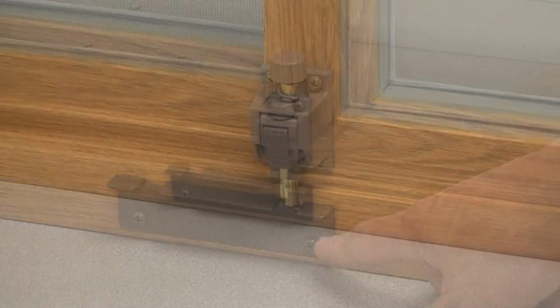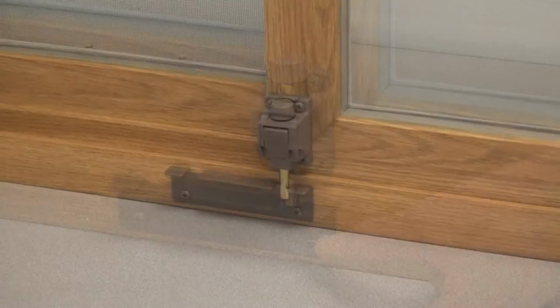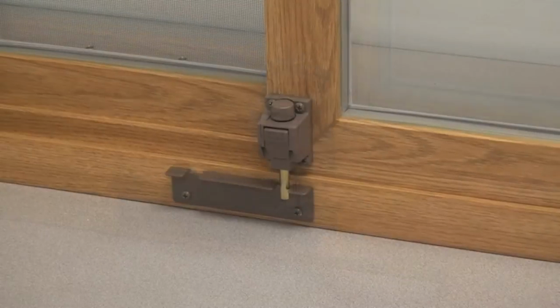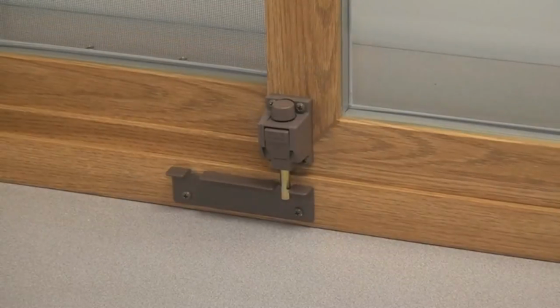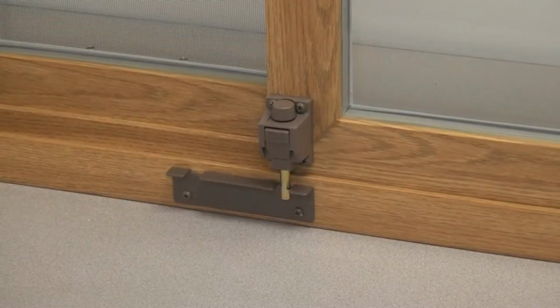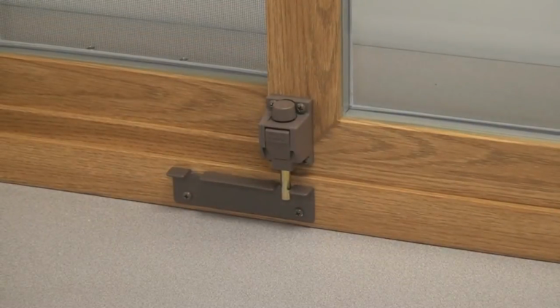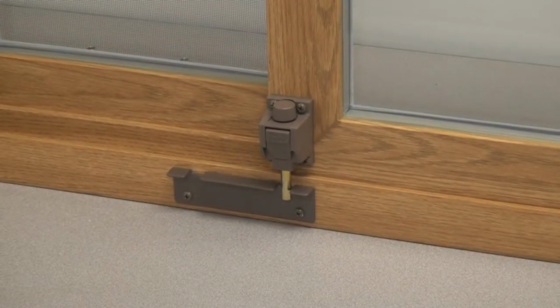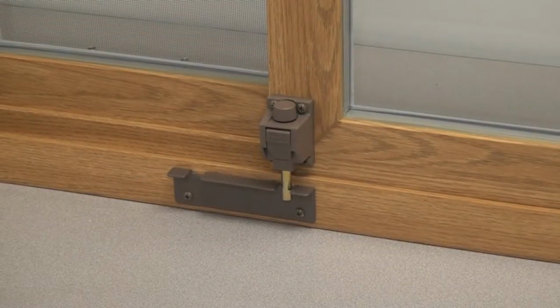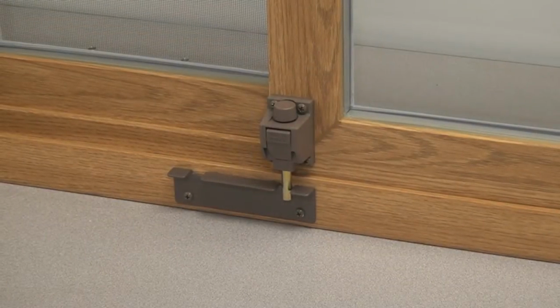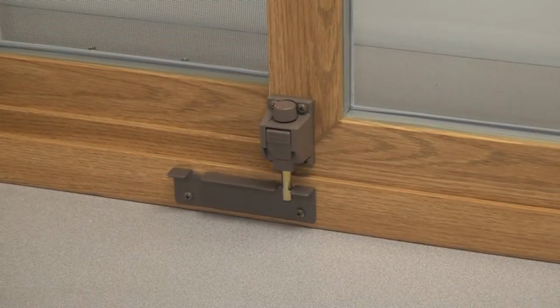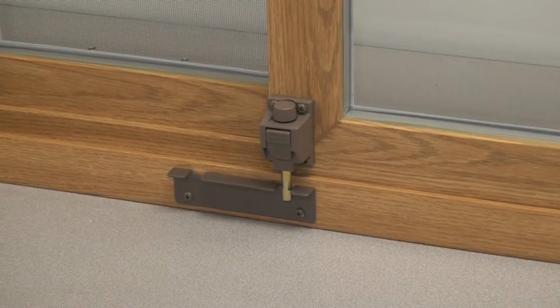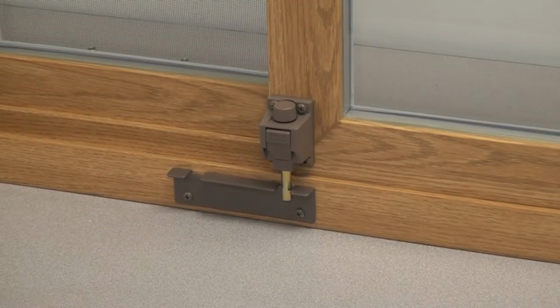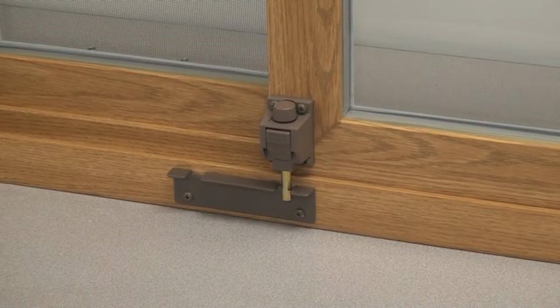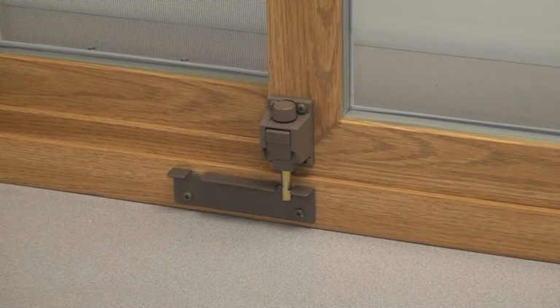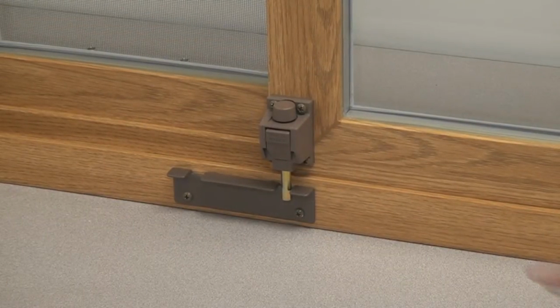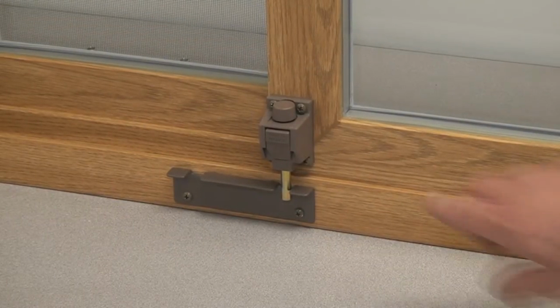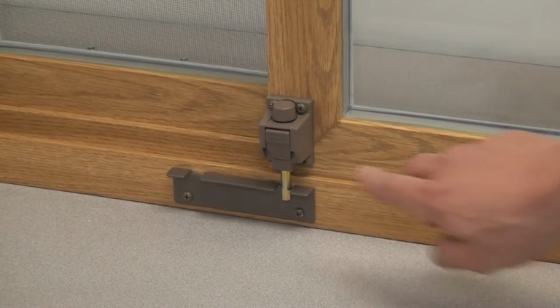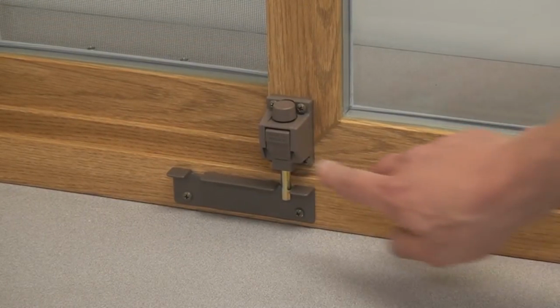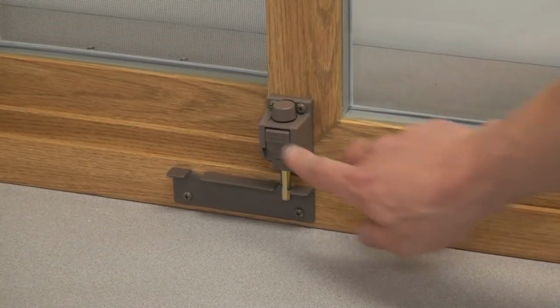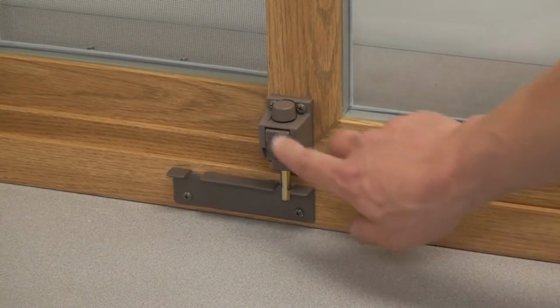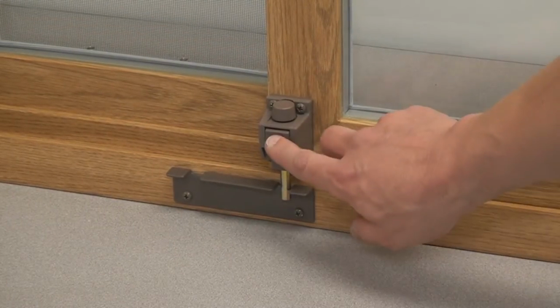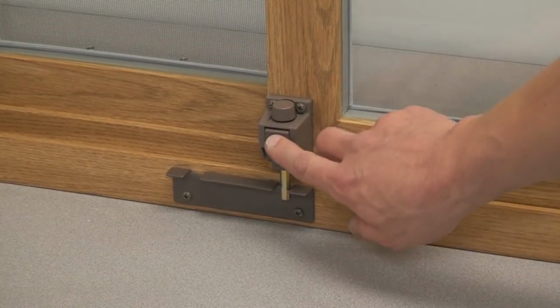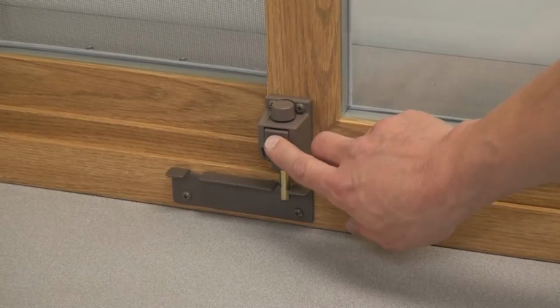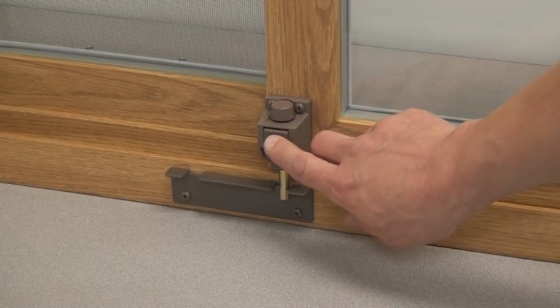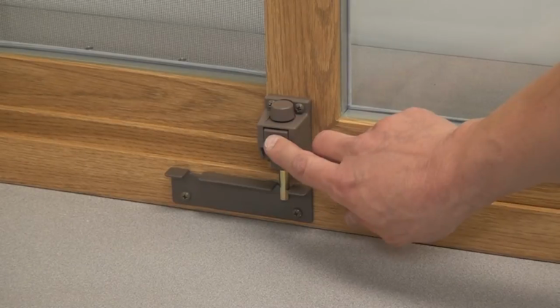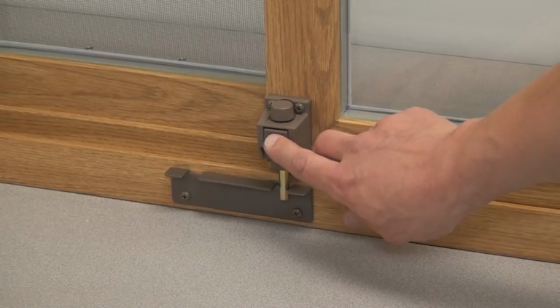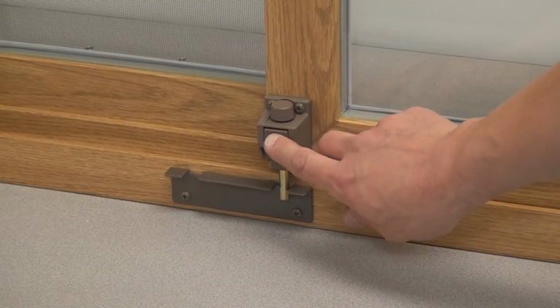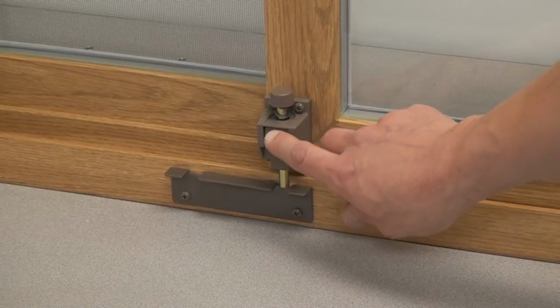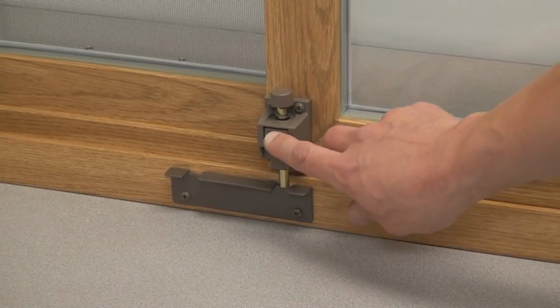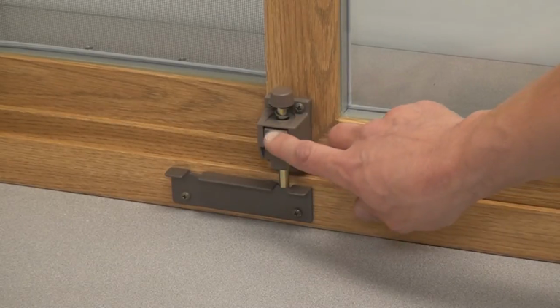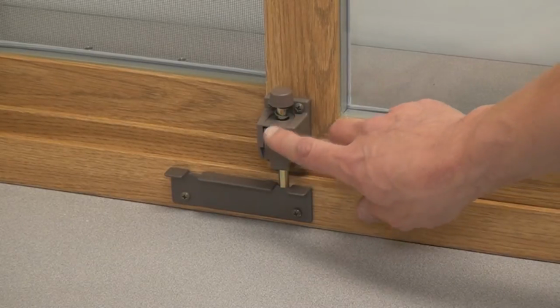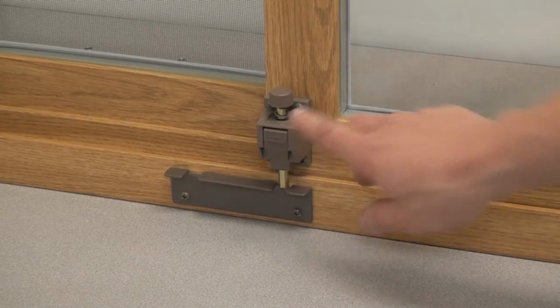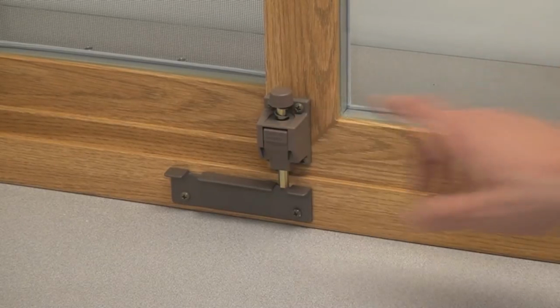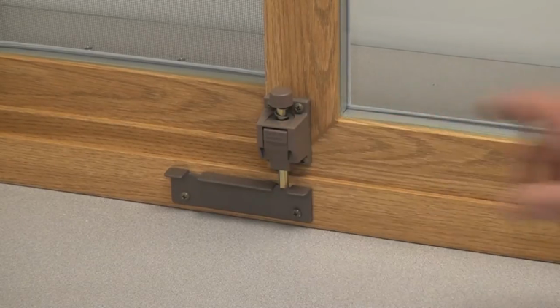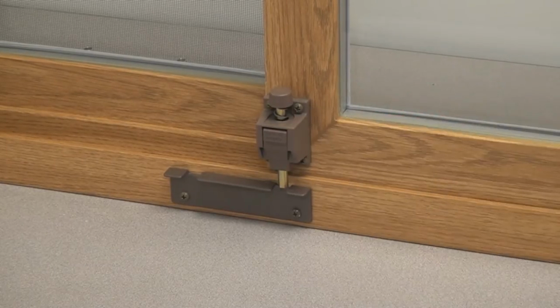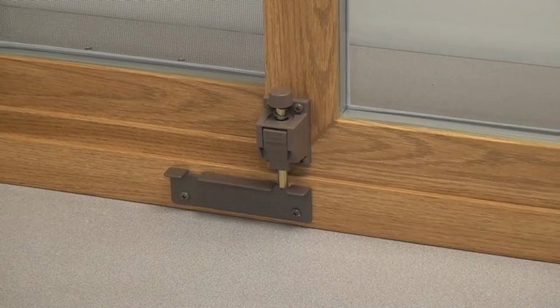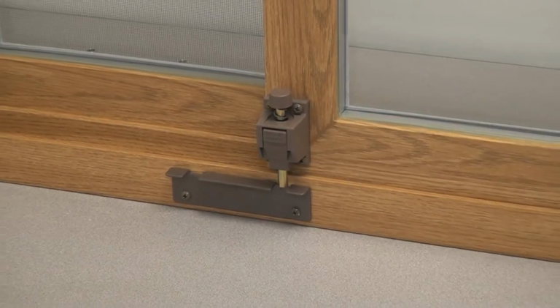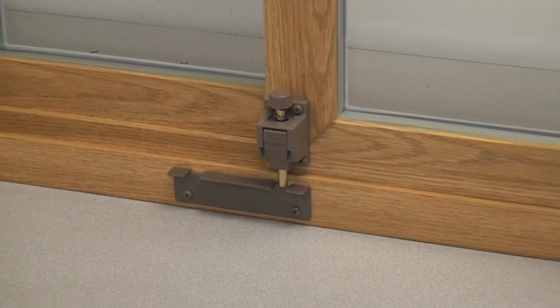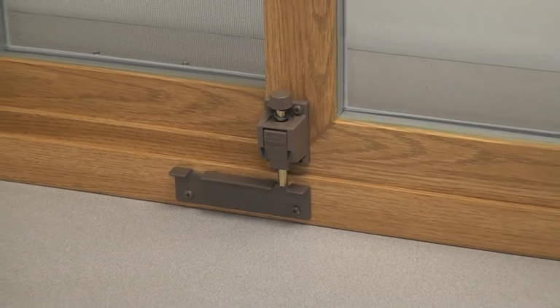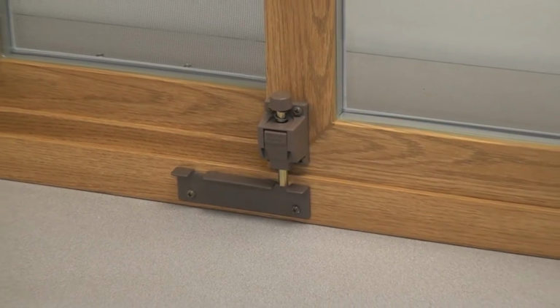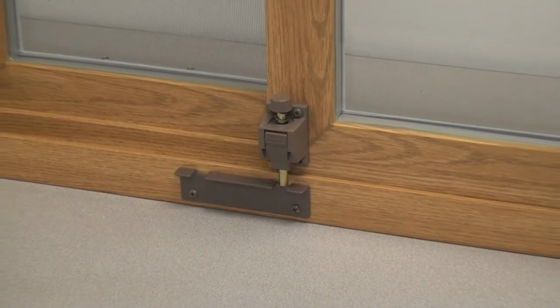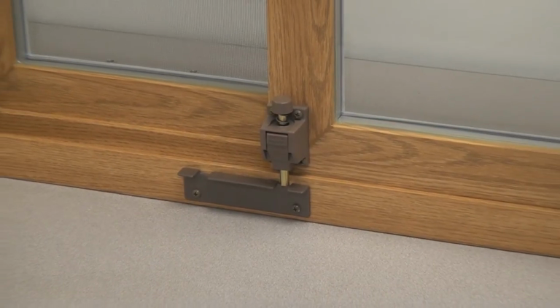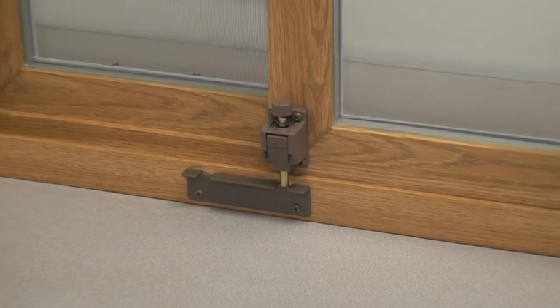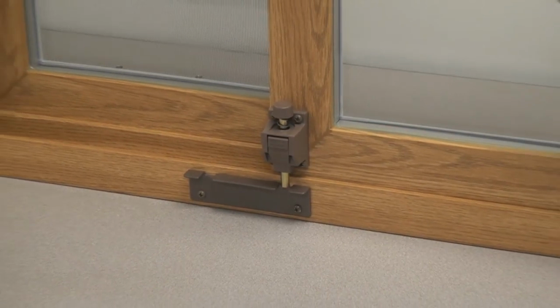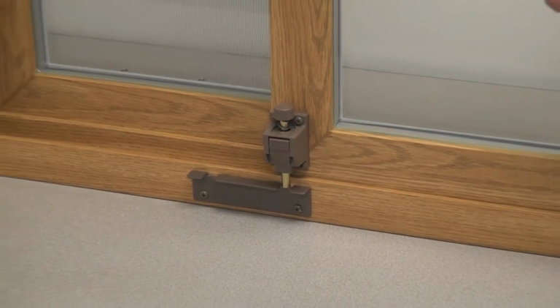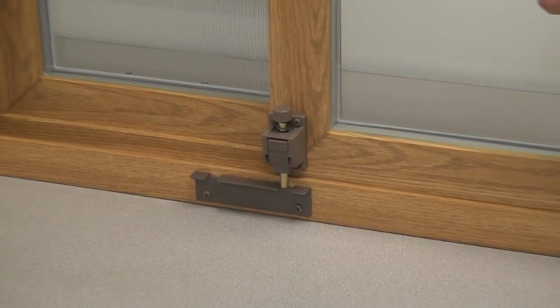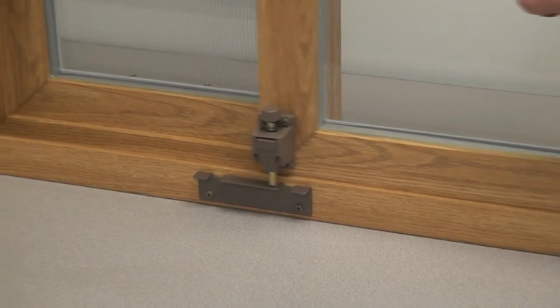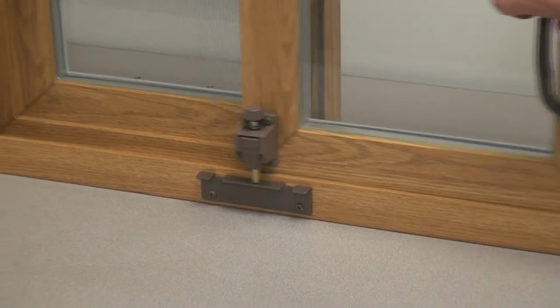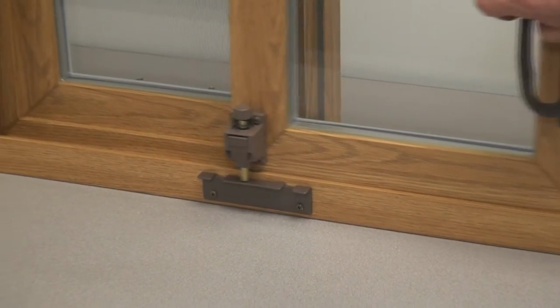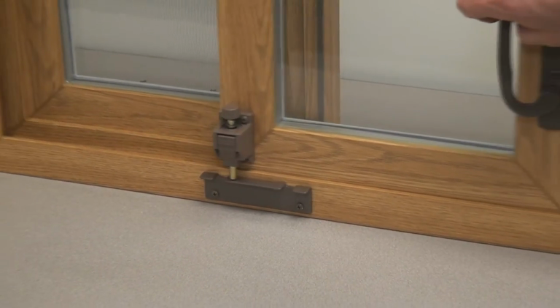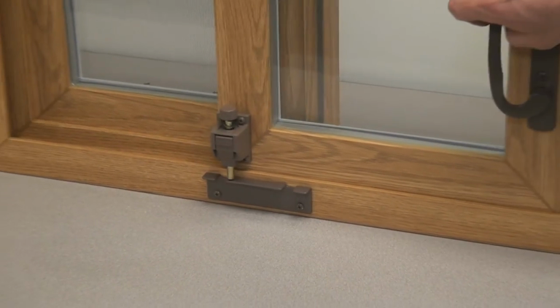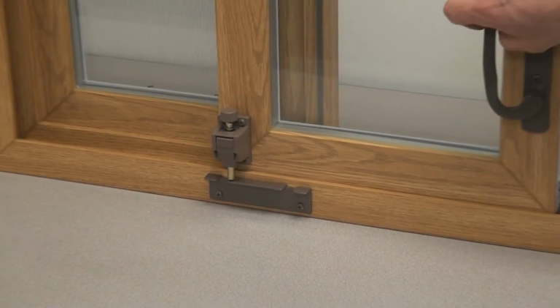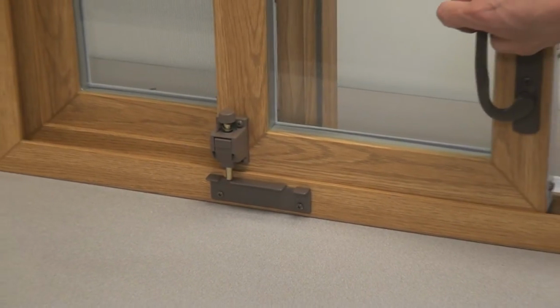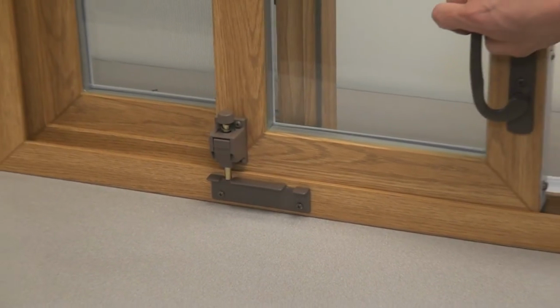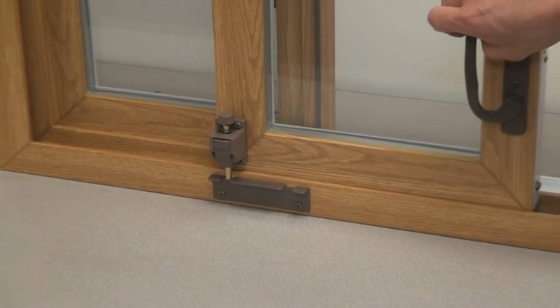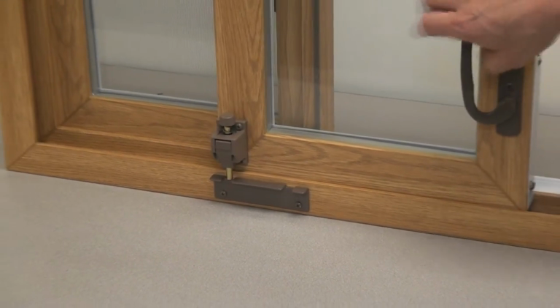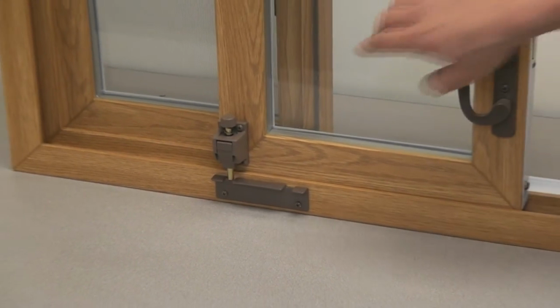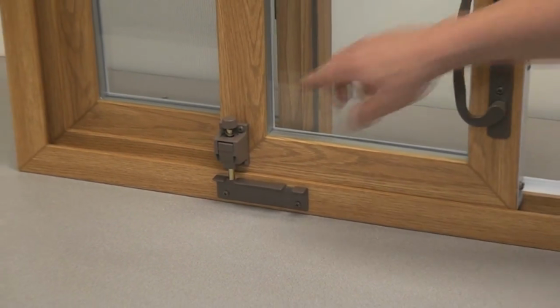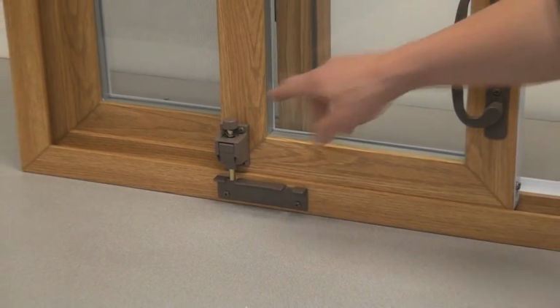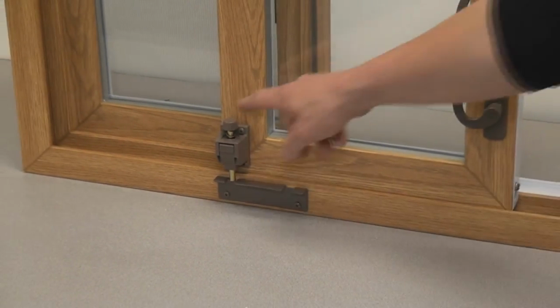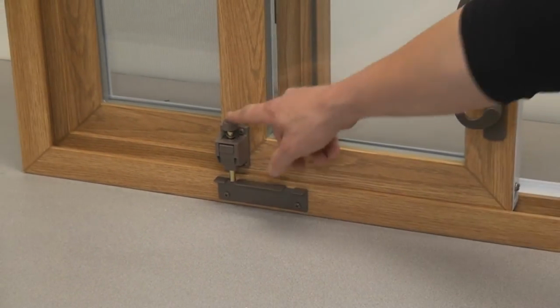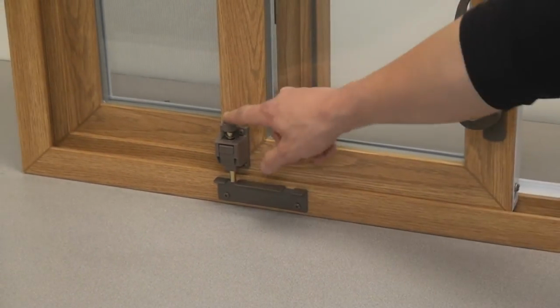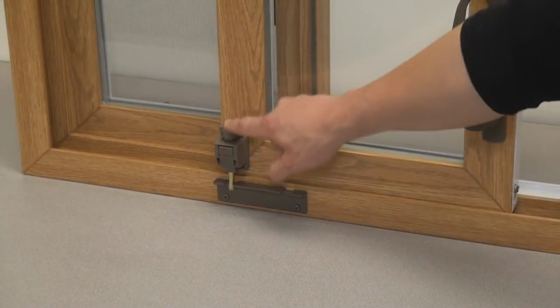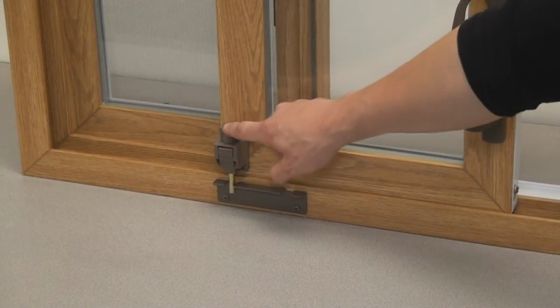Please note, there are two places for the toe kick. One is to lock the door completely. The other is for ventilation.